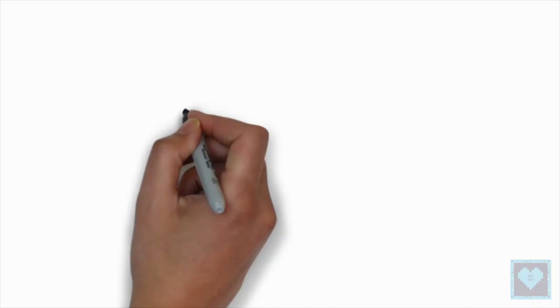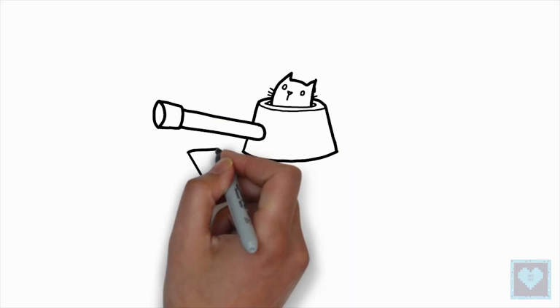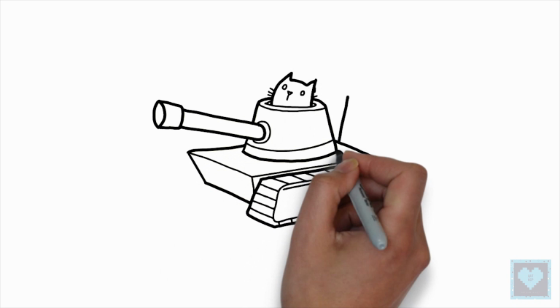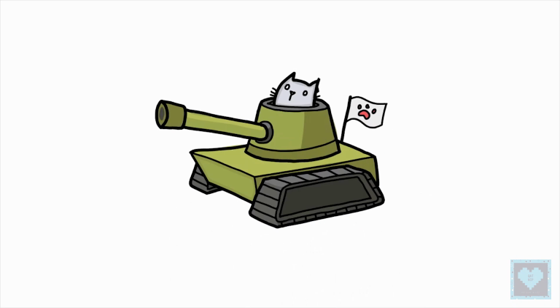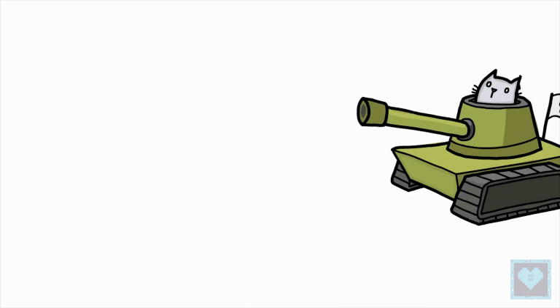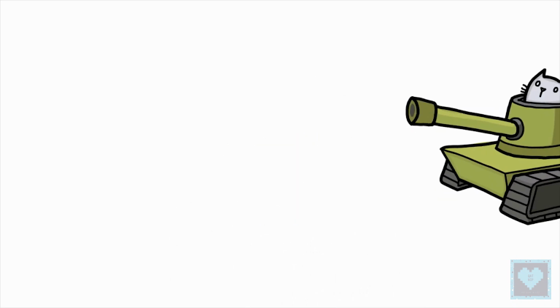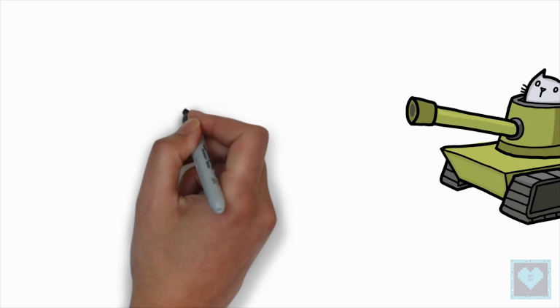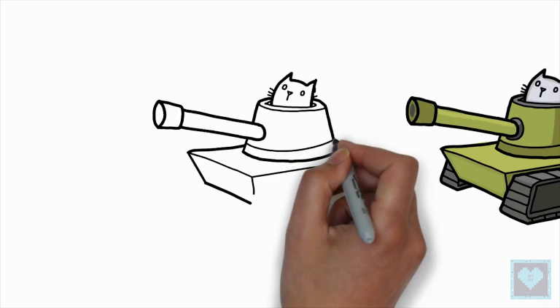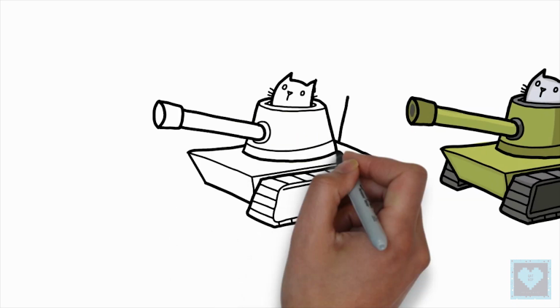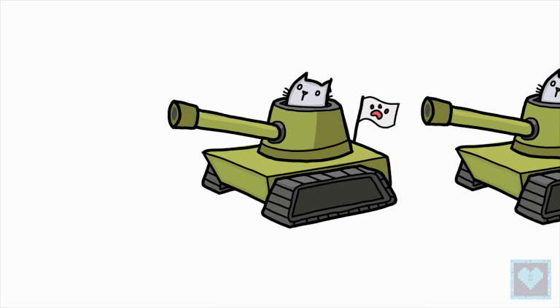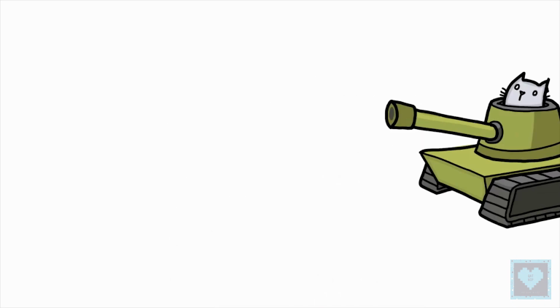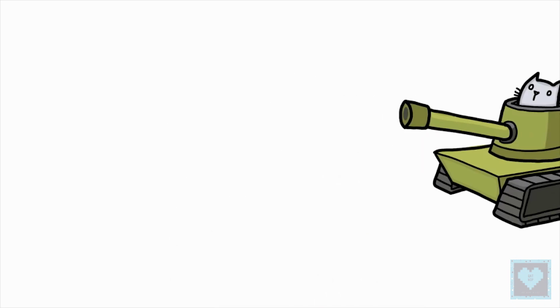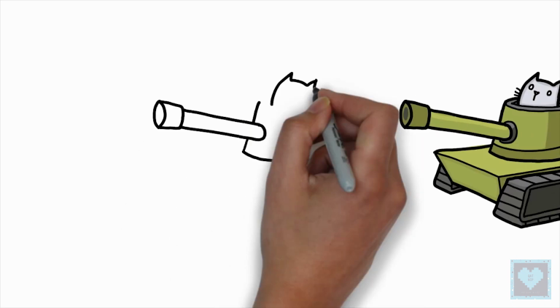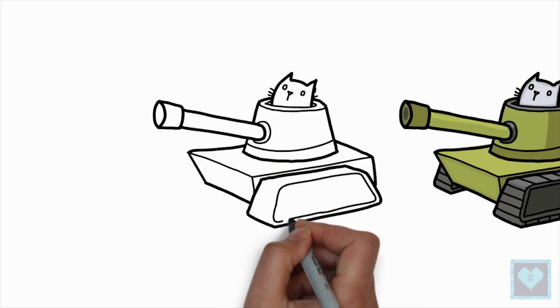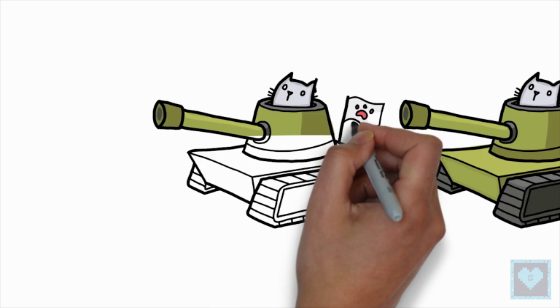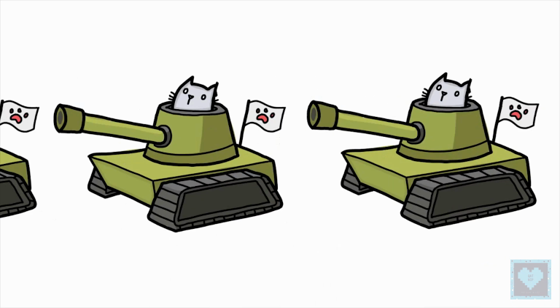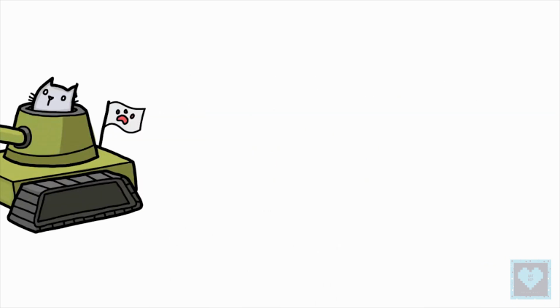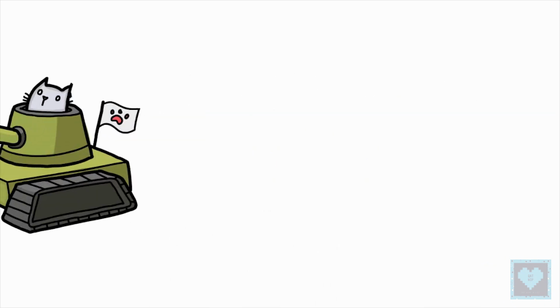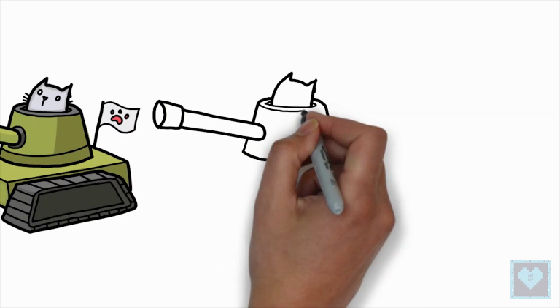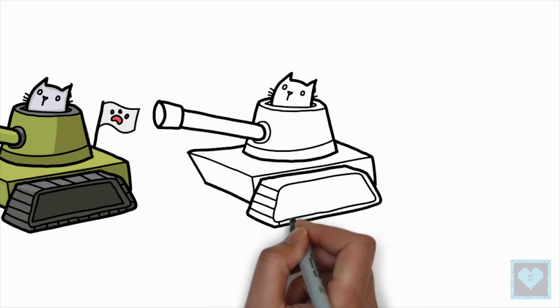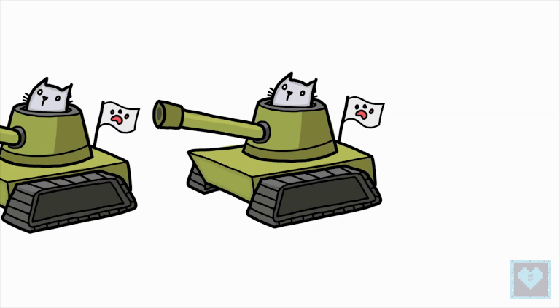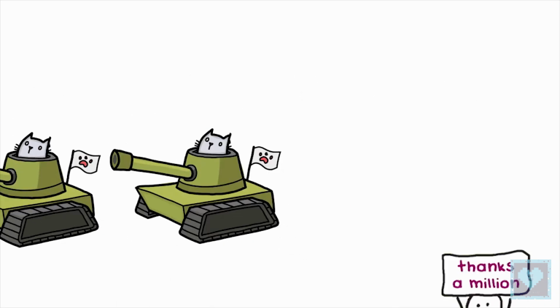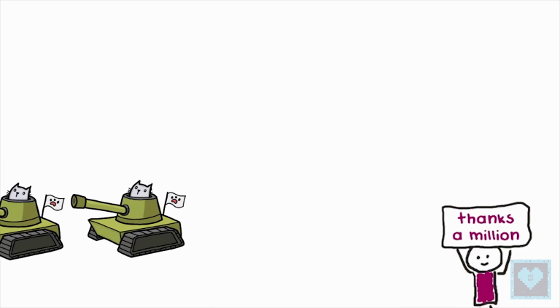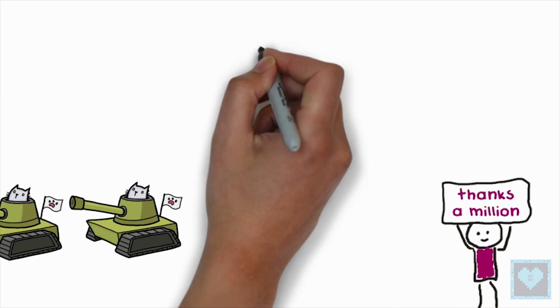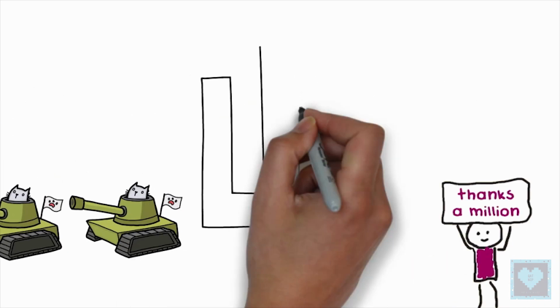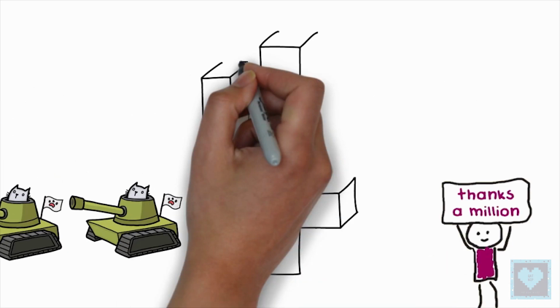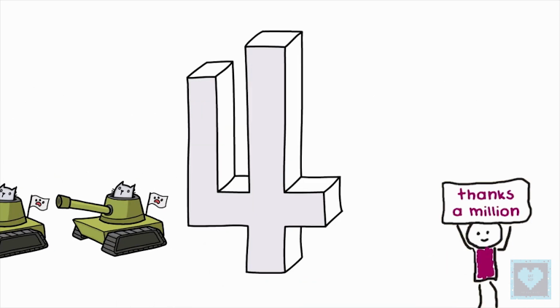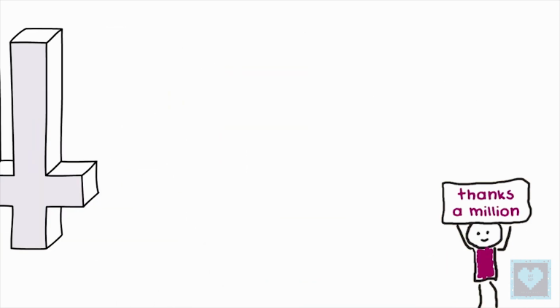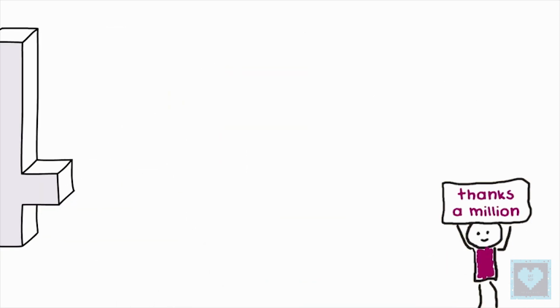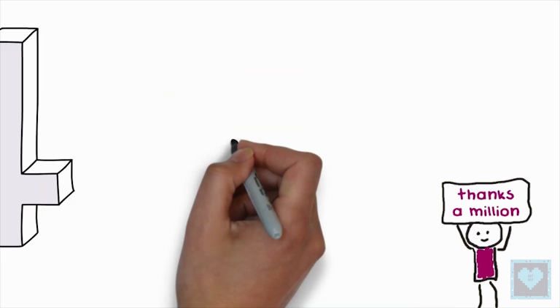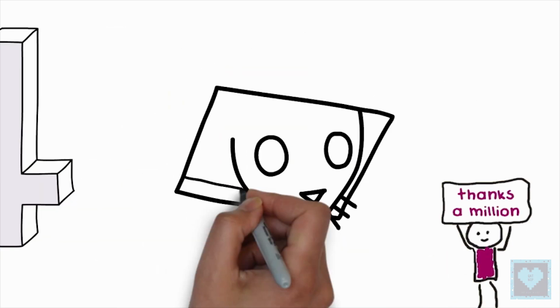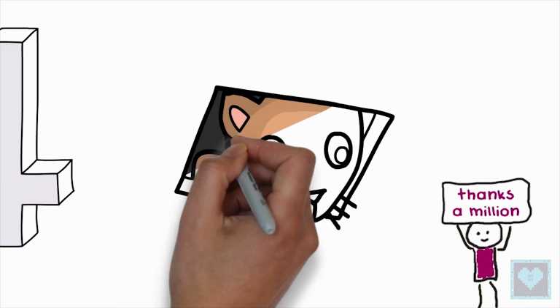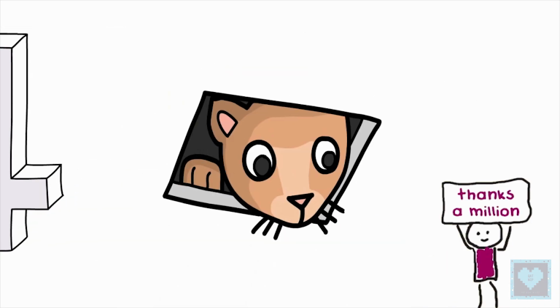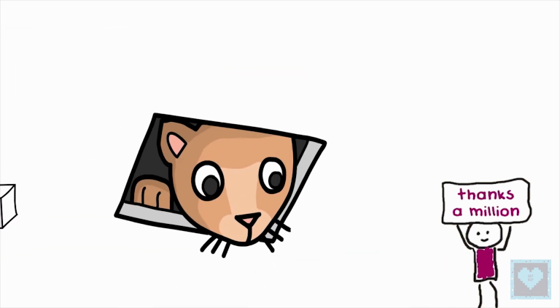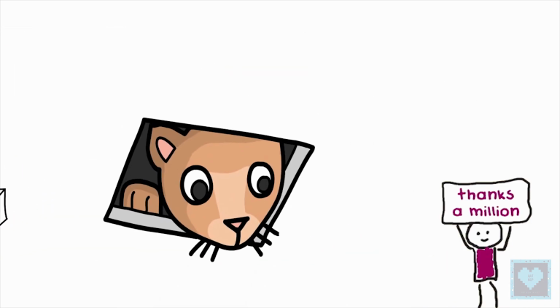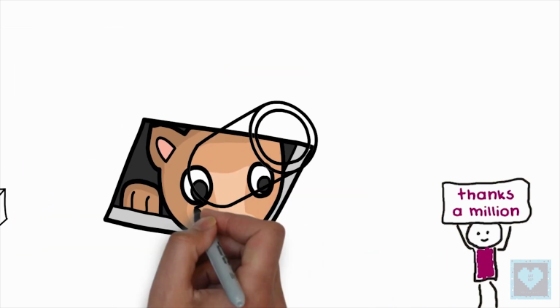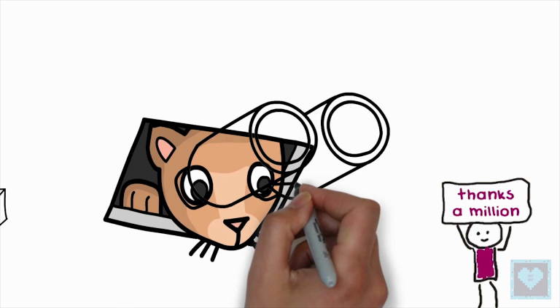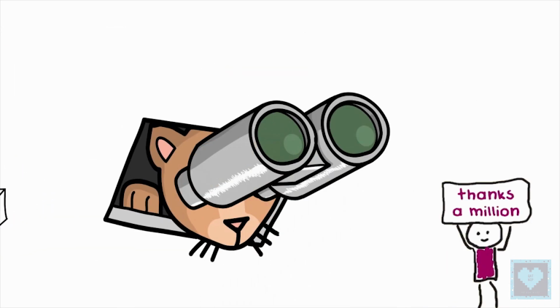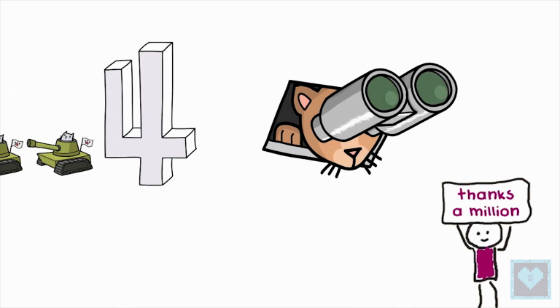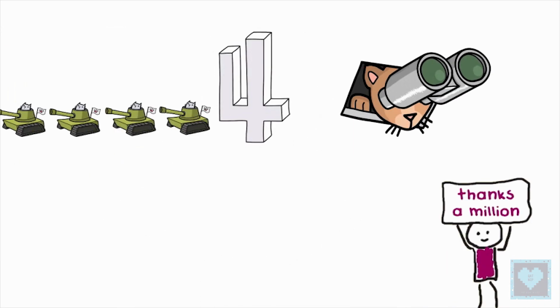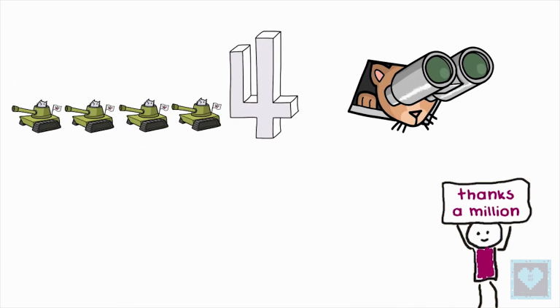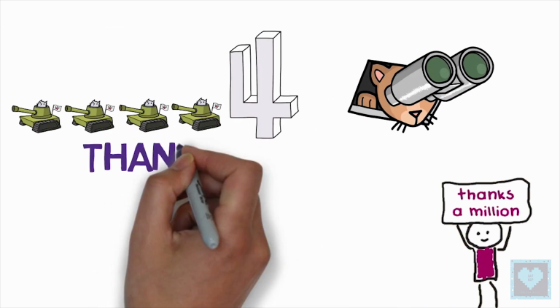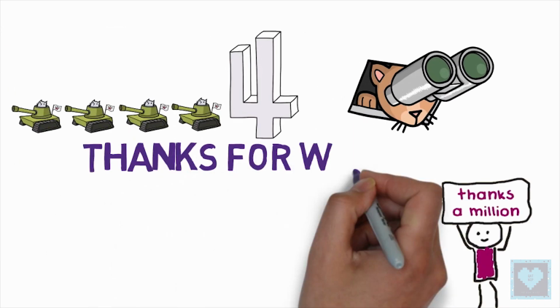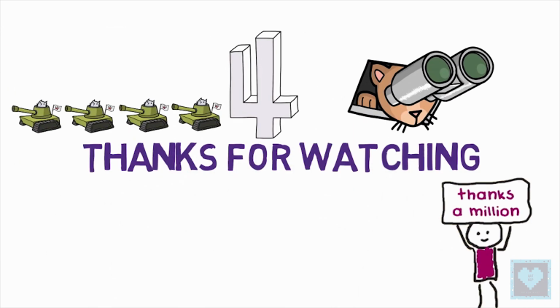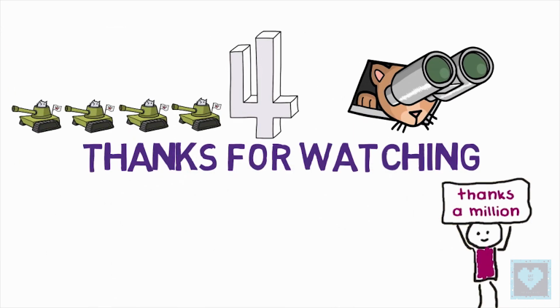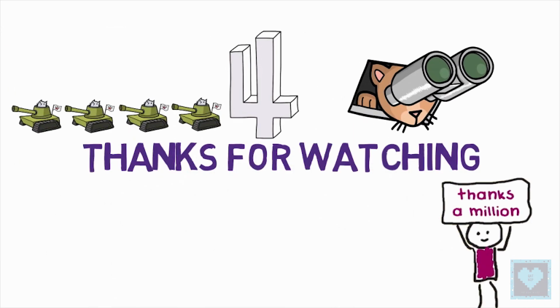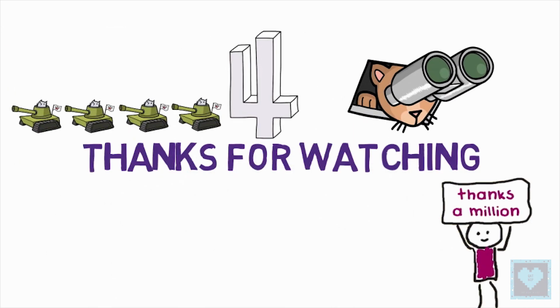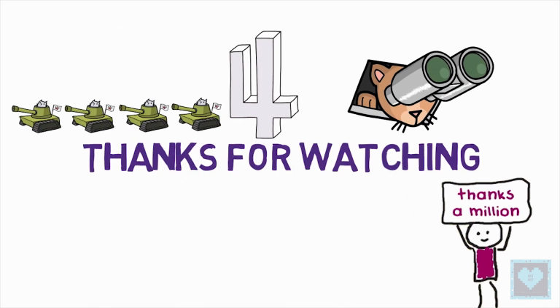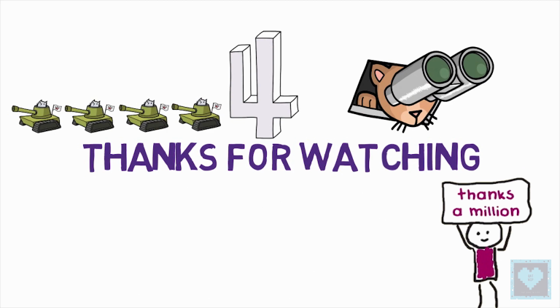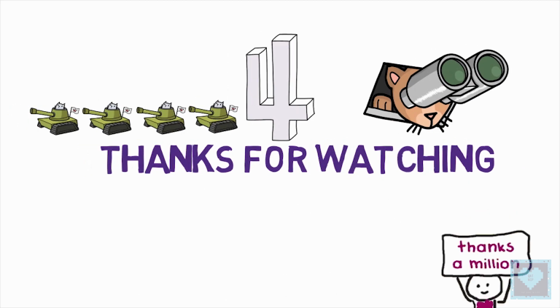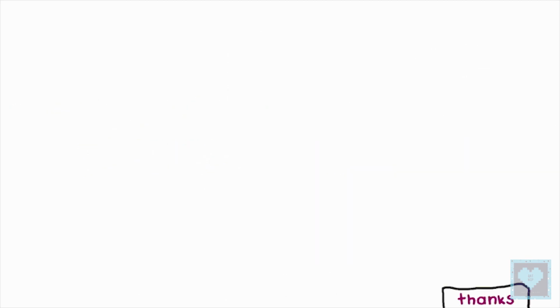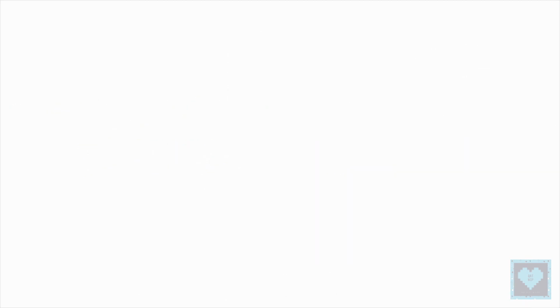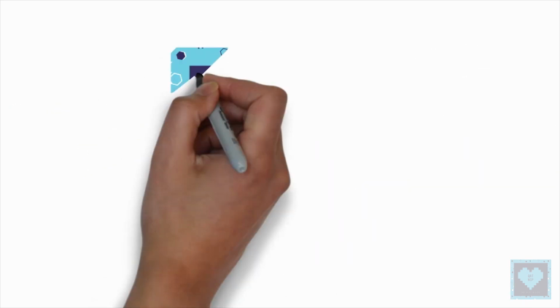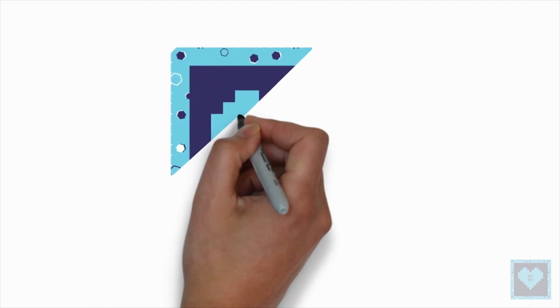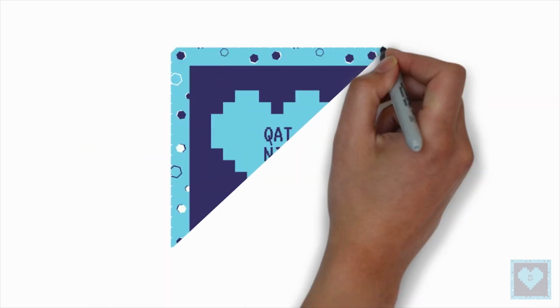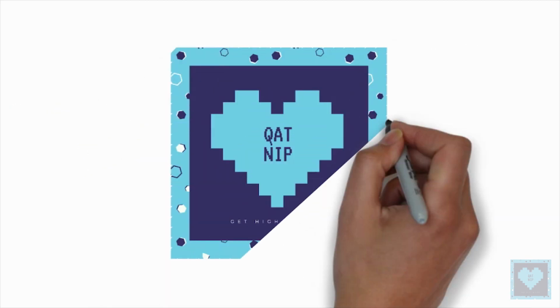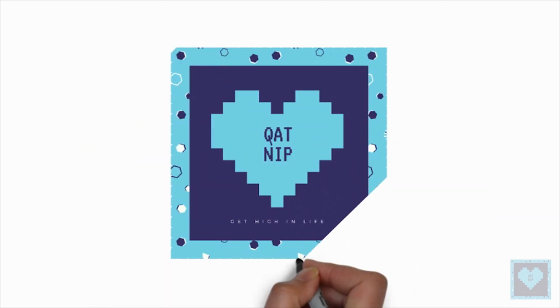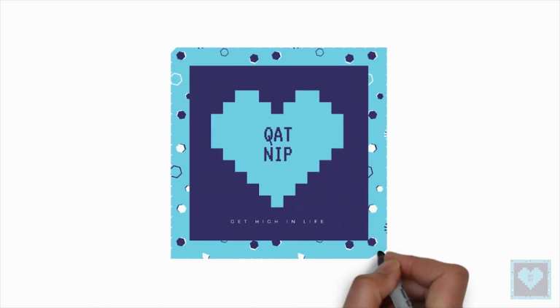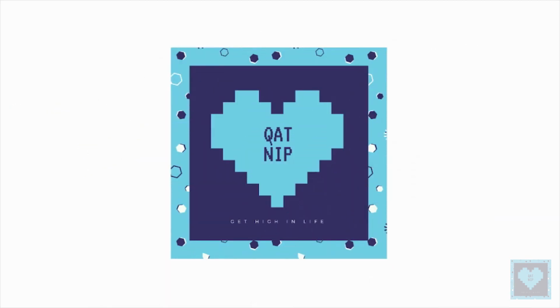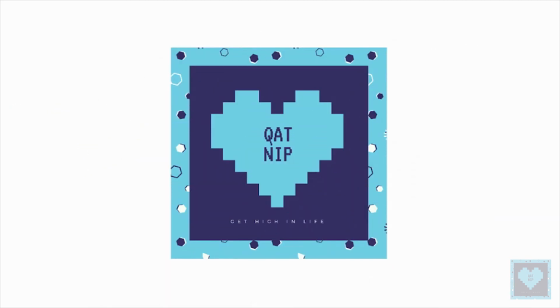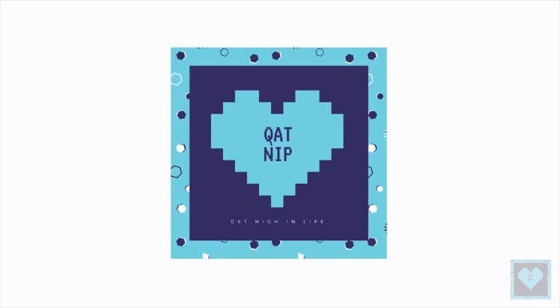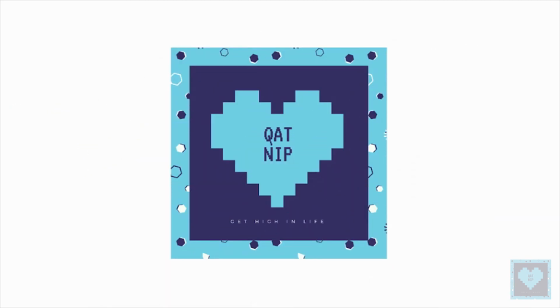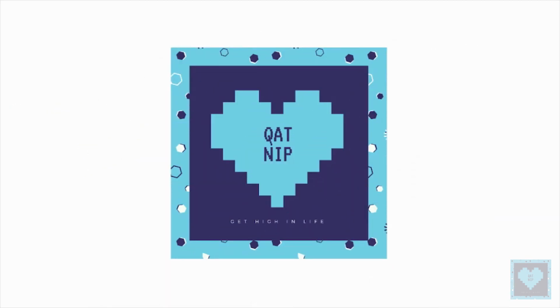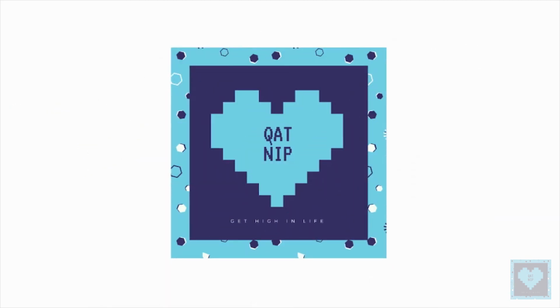That's it for this video and we hope you liked it. A million thanks to our dear subscriber family for your continuous love and support, and until next time, stay tuned for more.